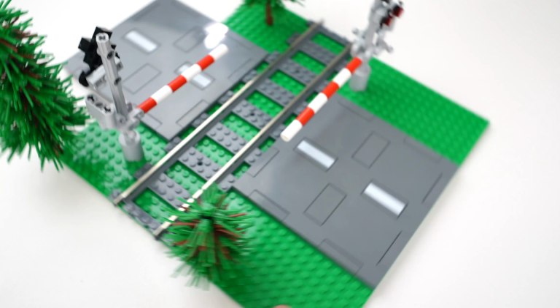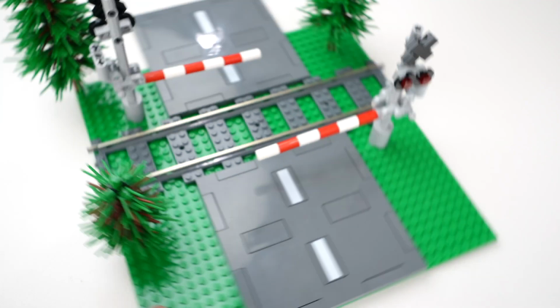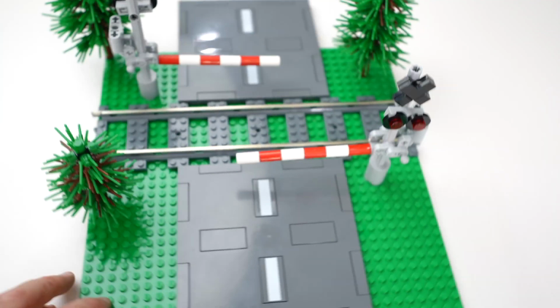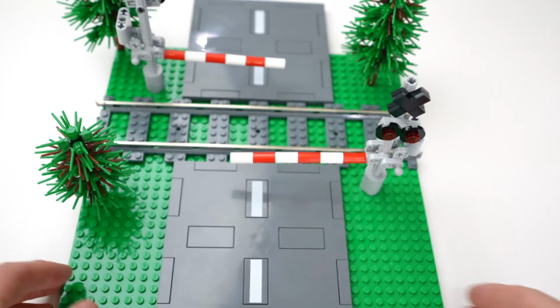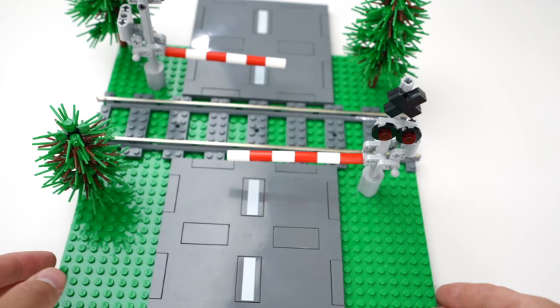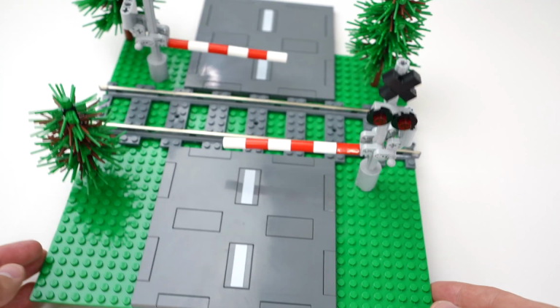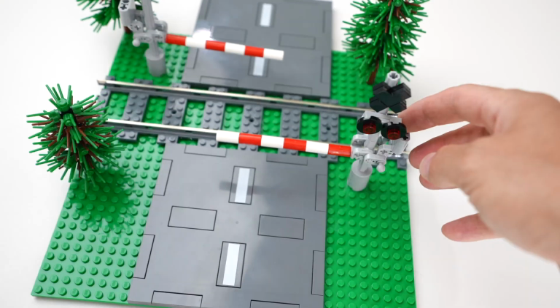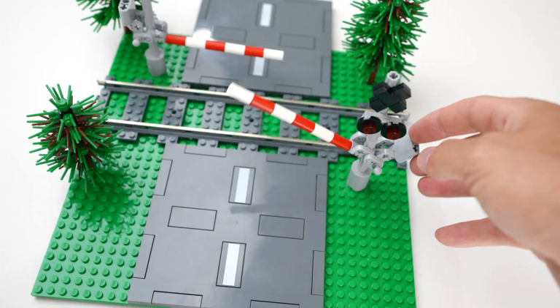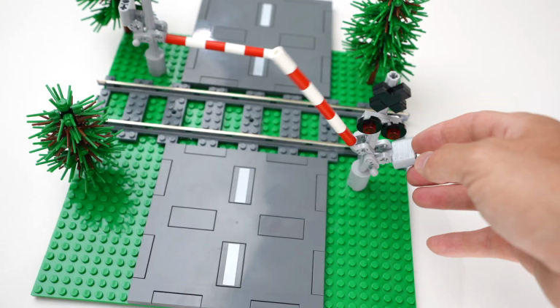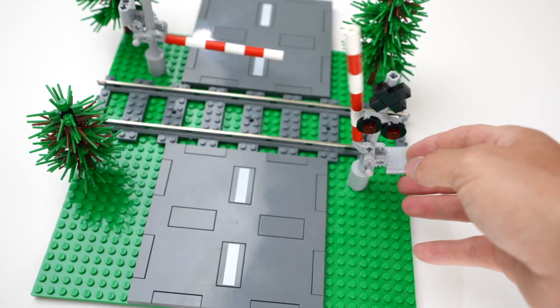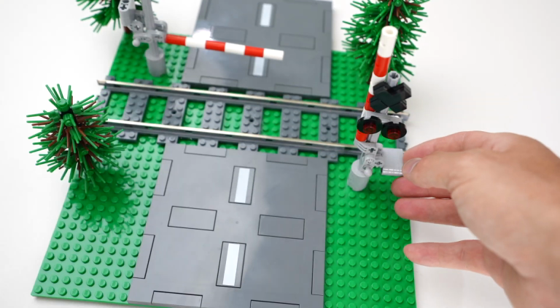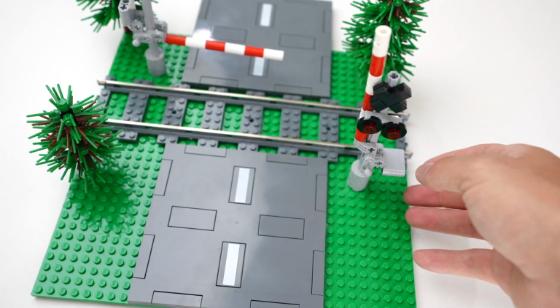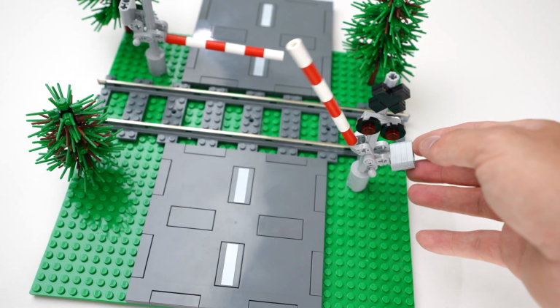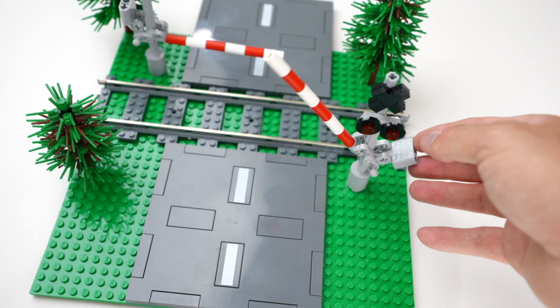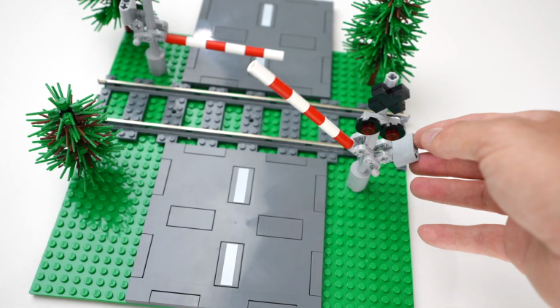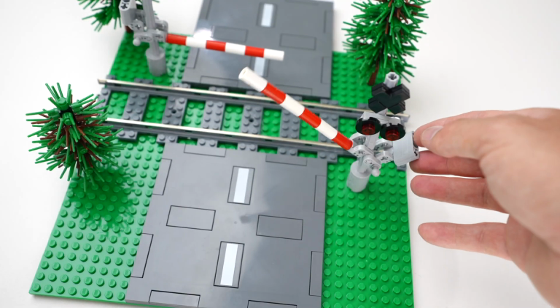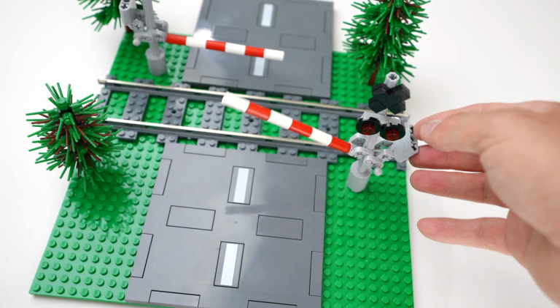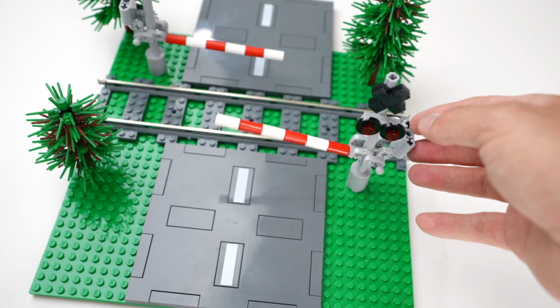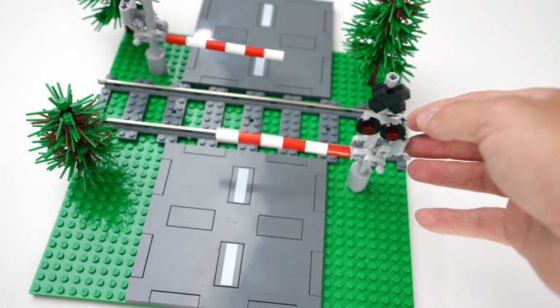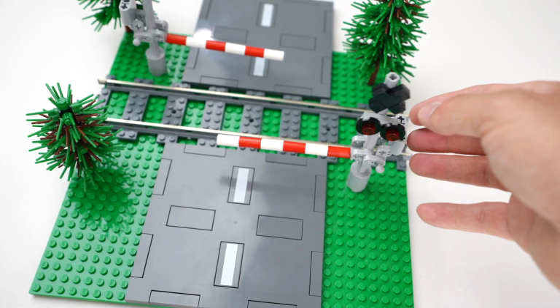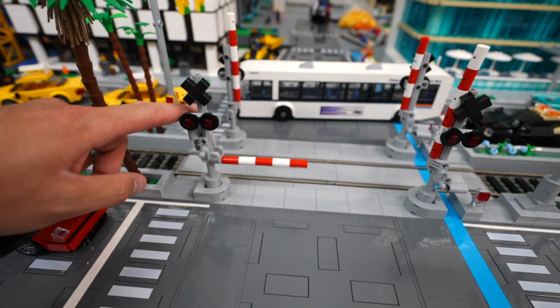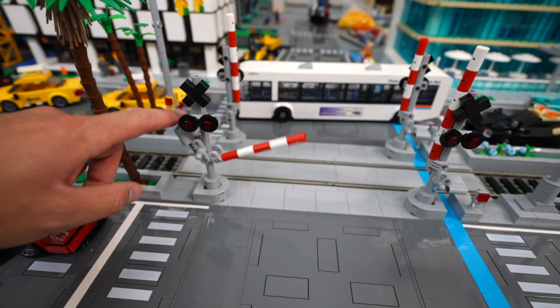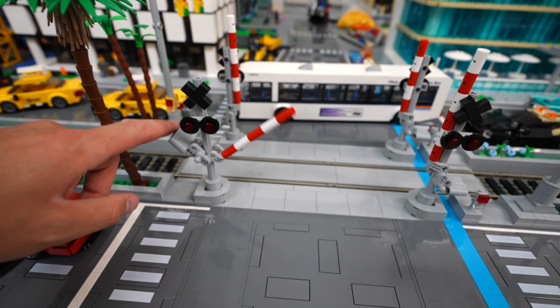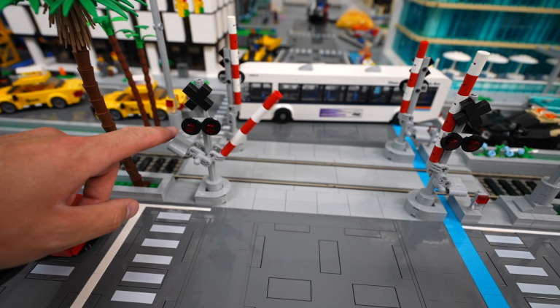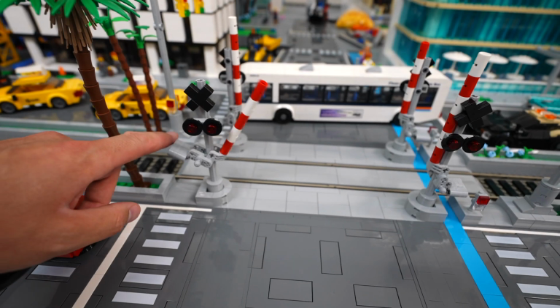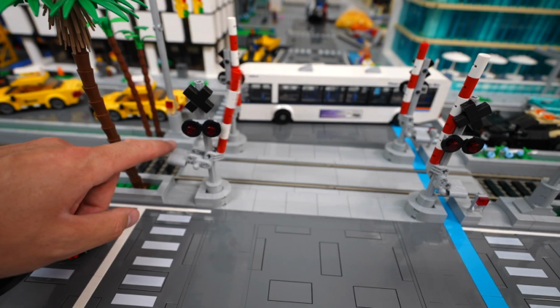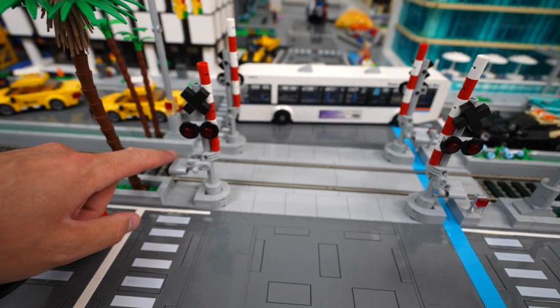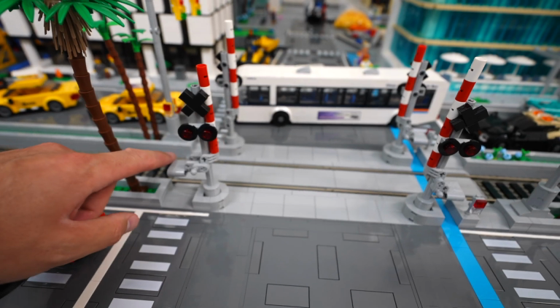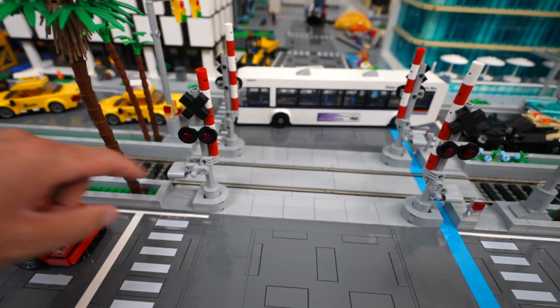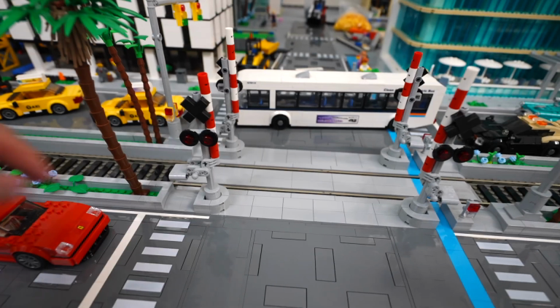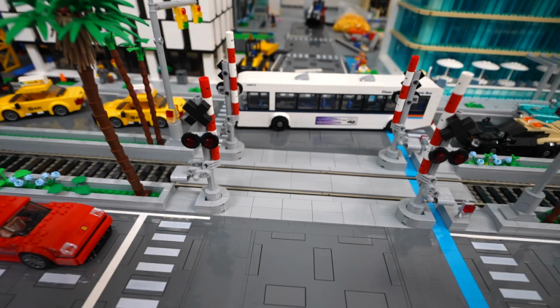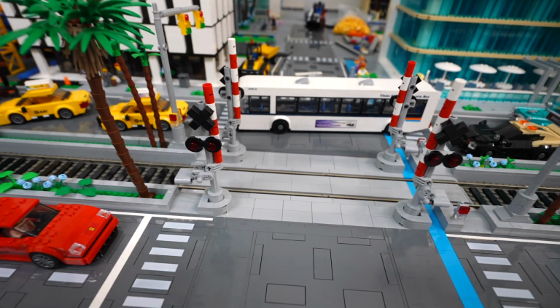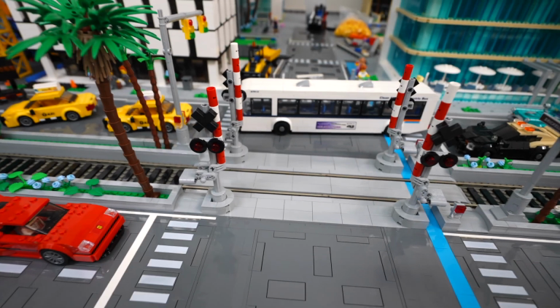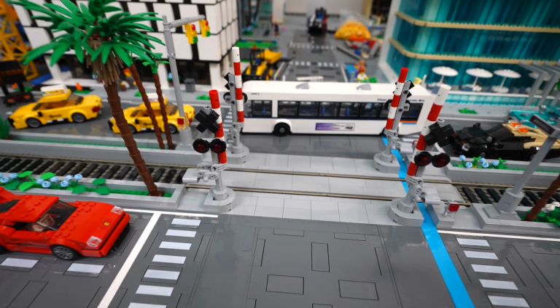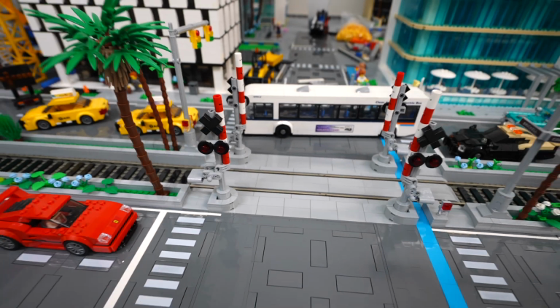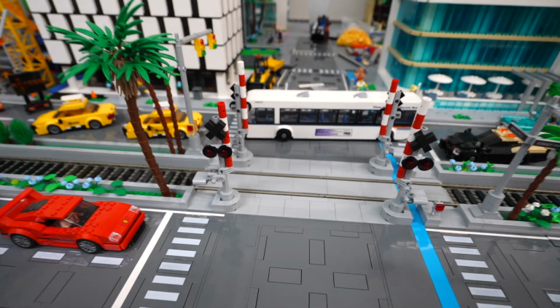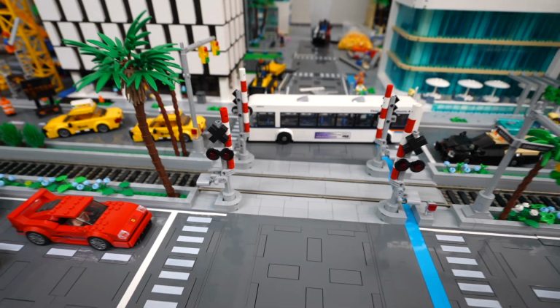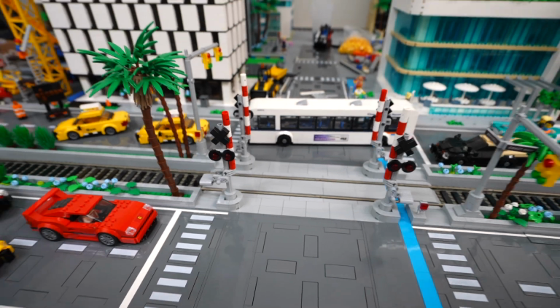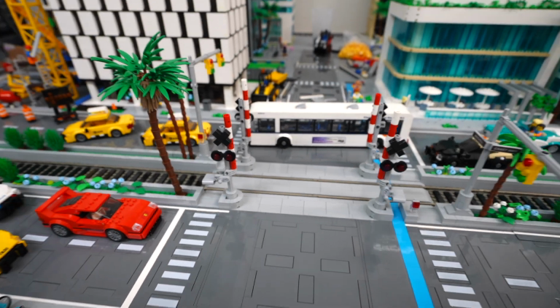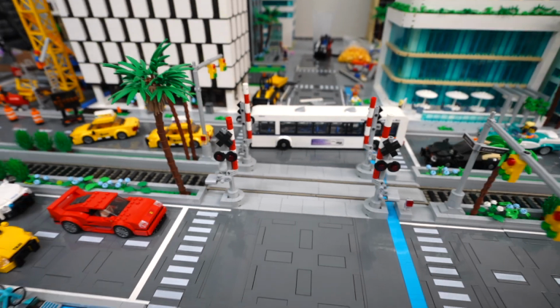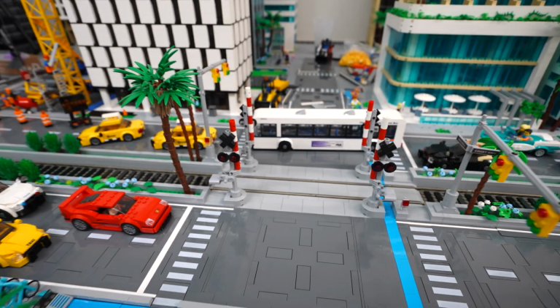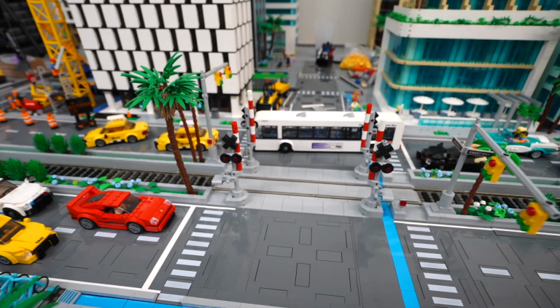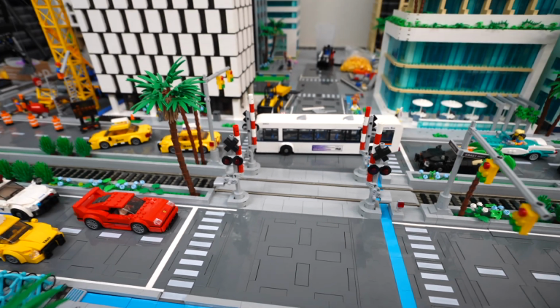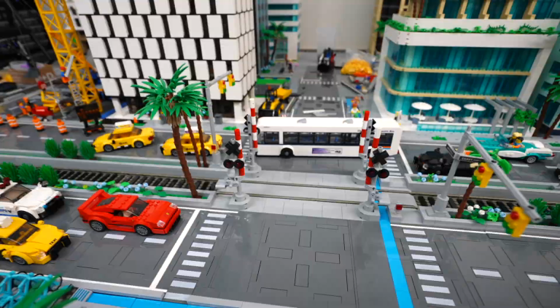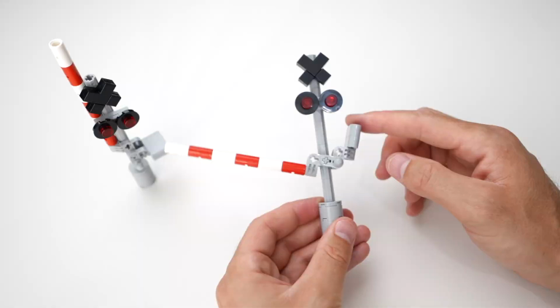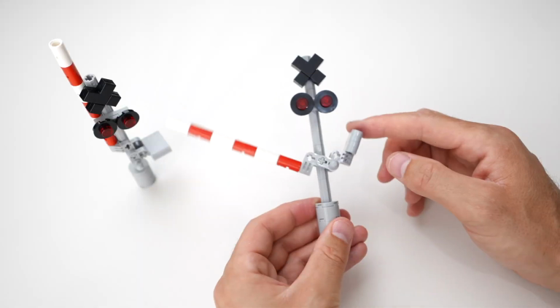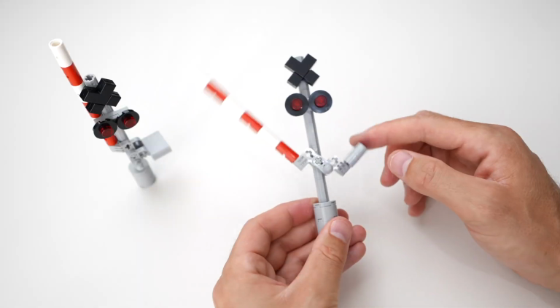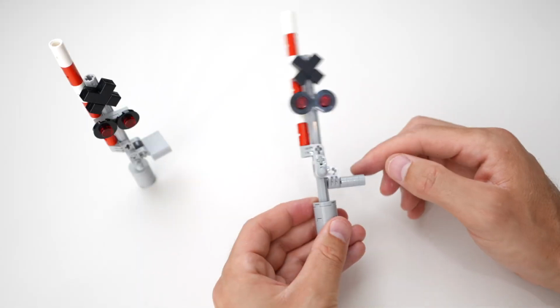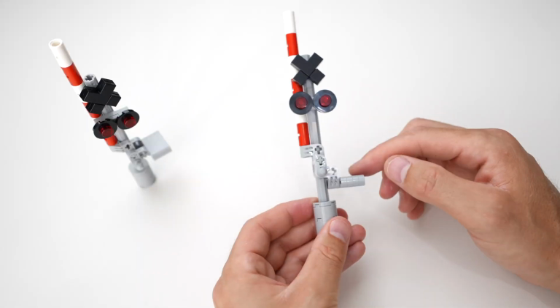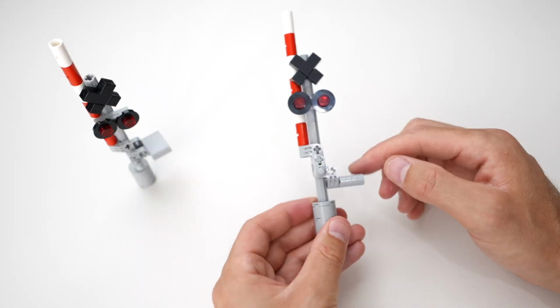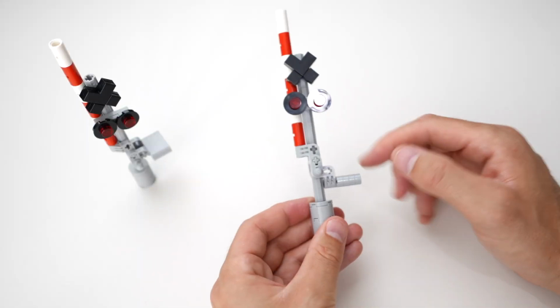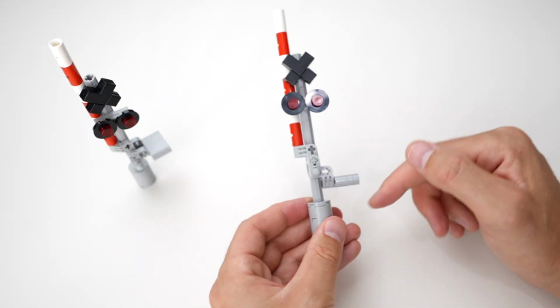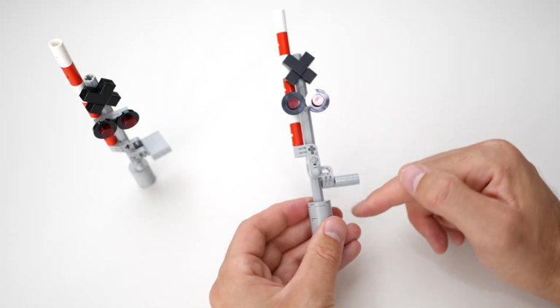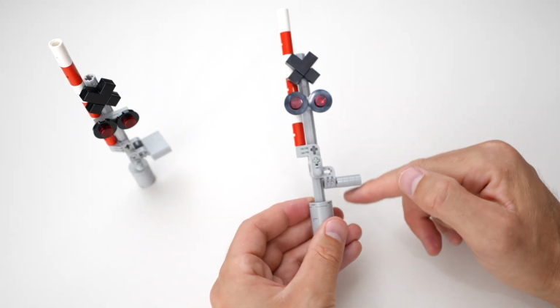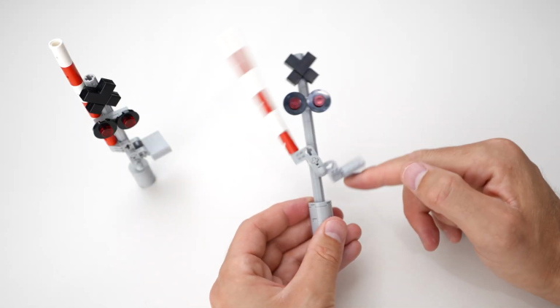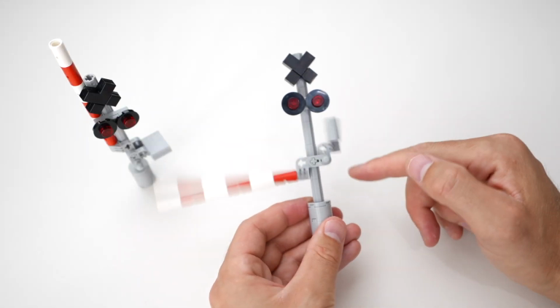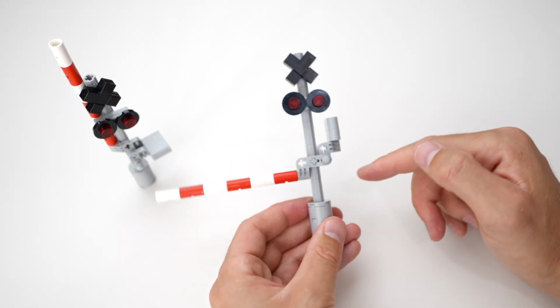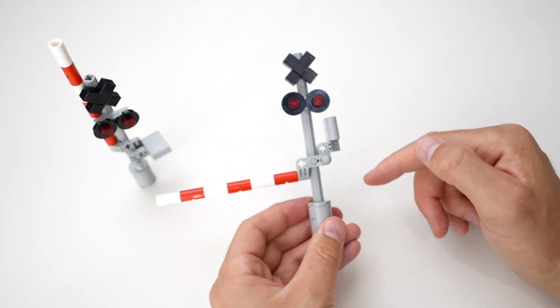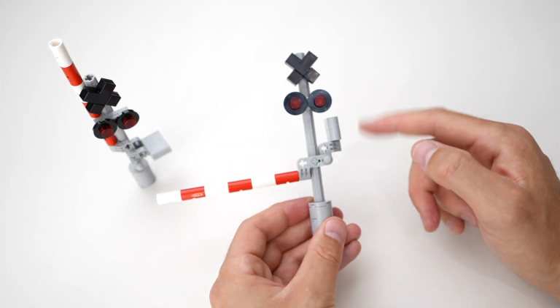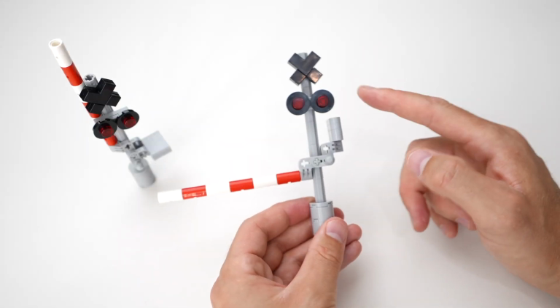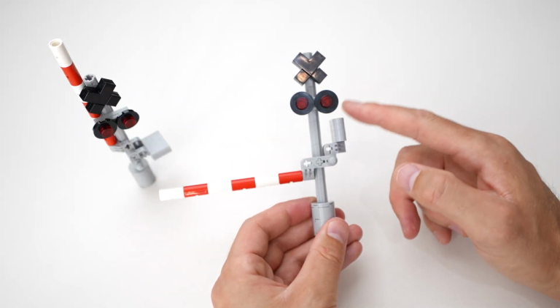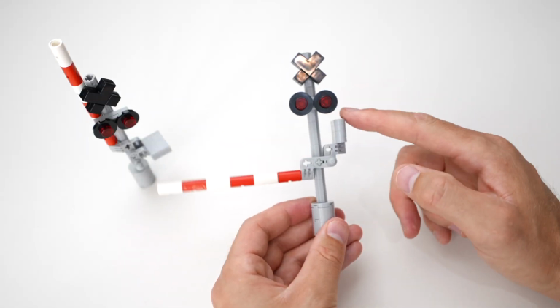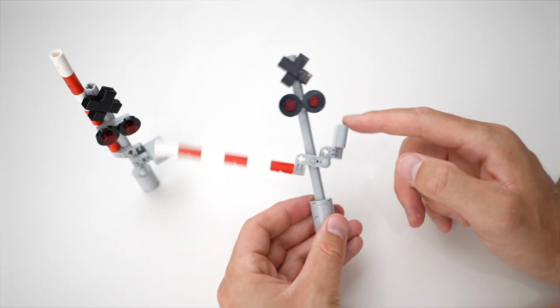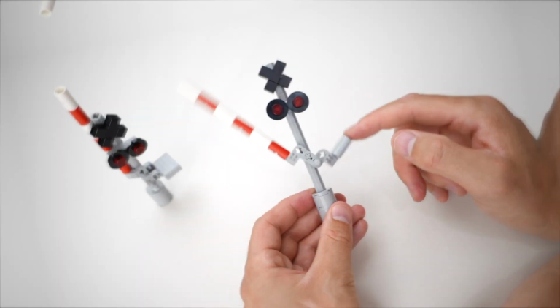Alright guys, we started adding these train crossing arms to our city and today I'm going to show you how to do it. So let's dive on in so you can see how to make these for your own city.